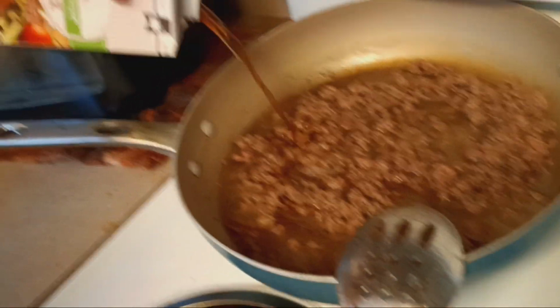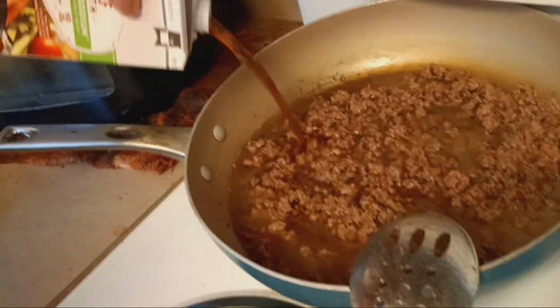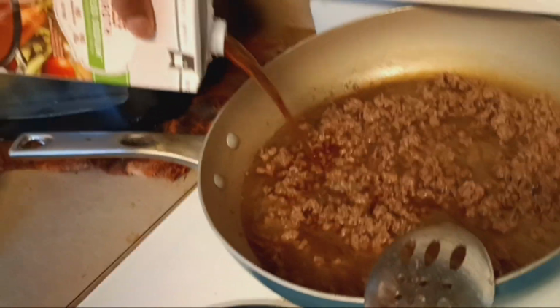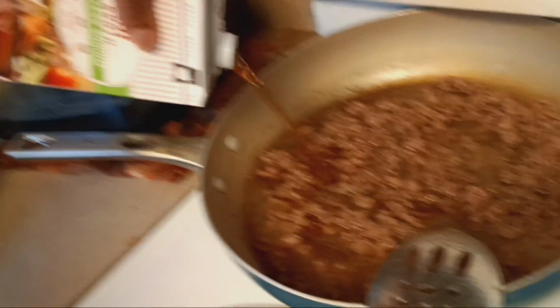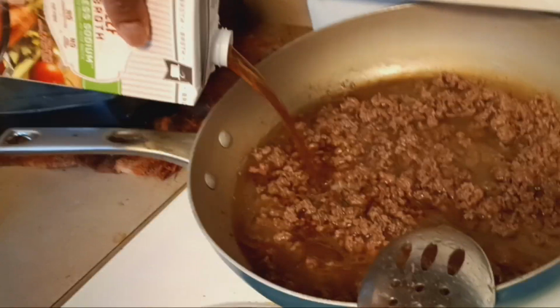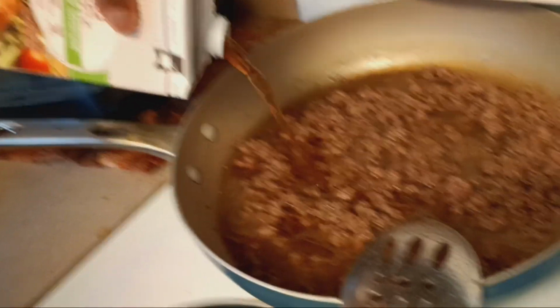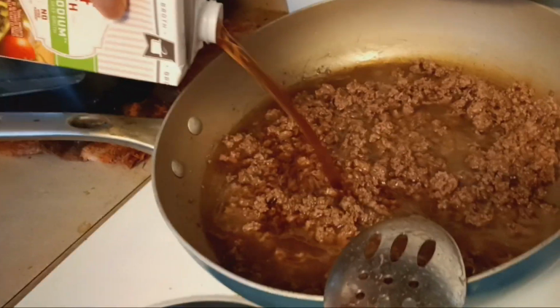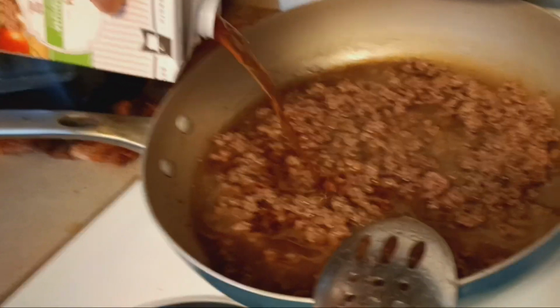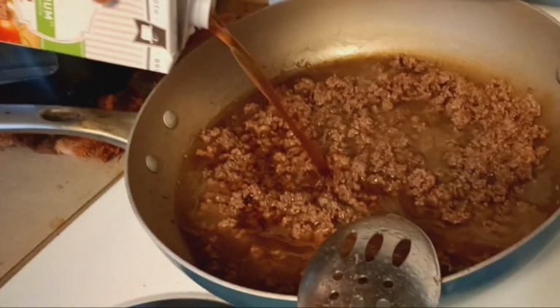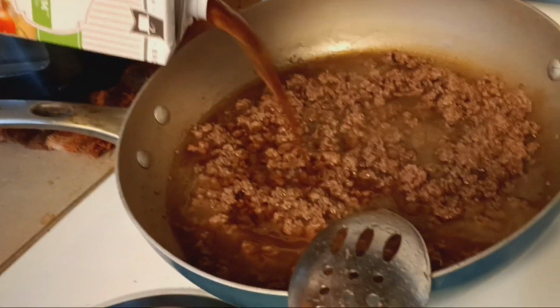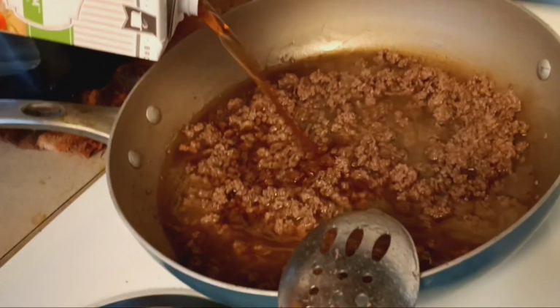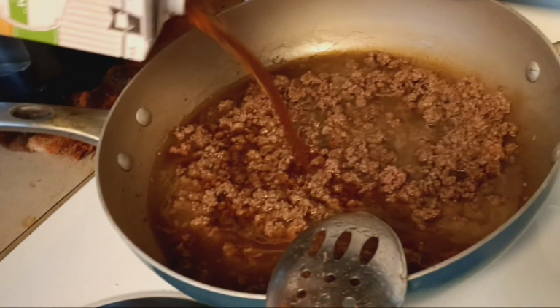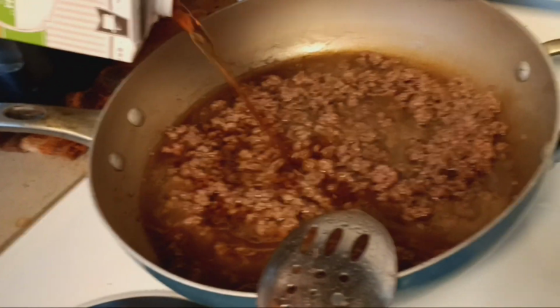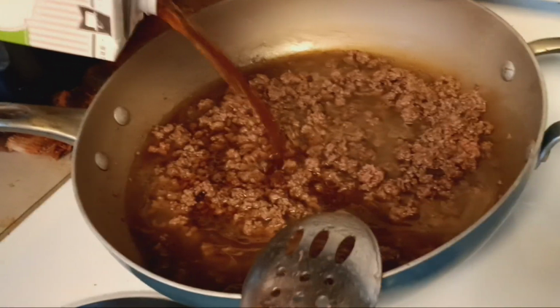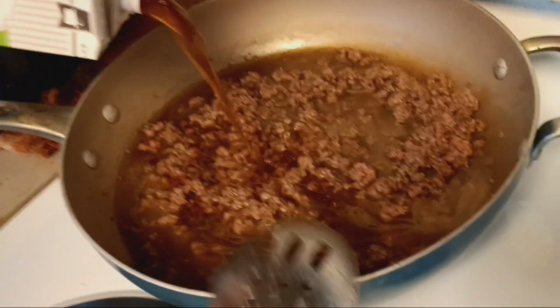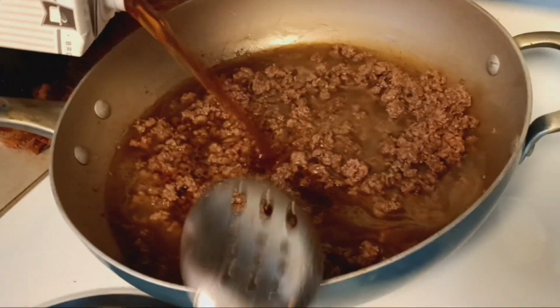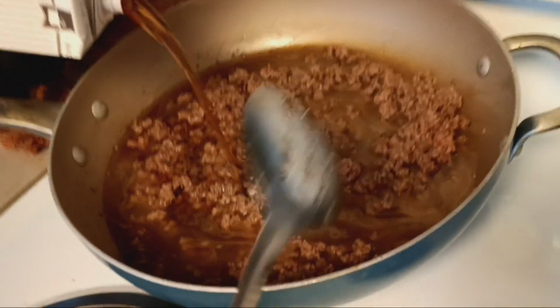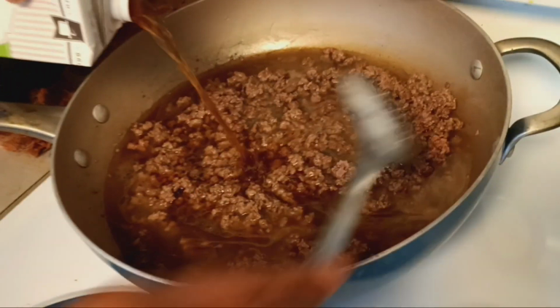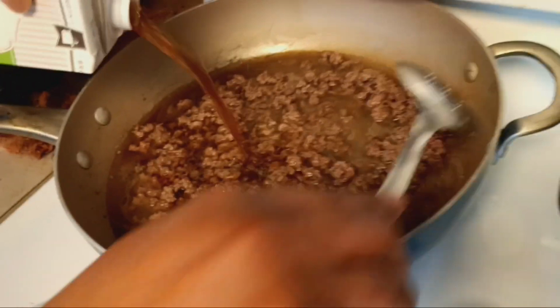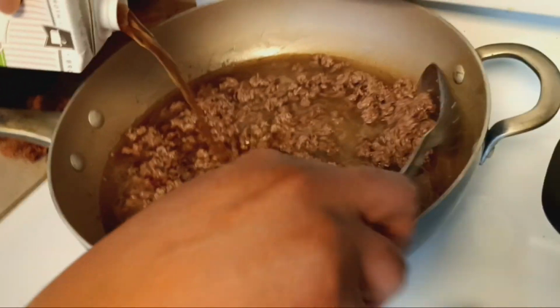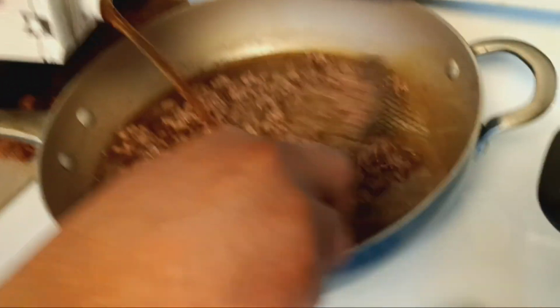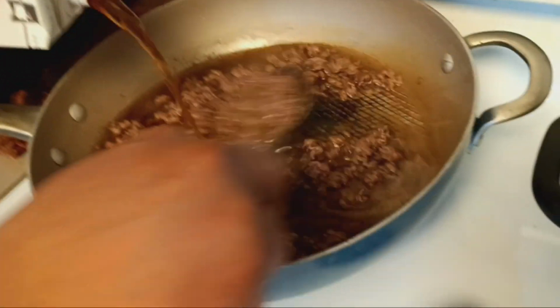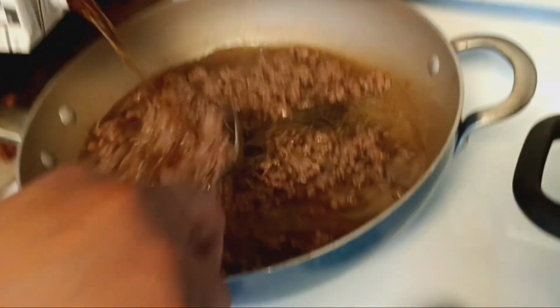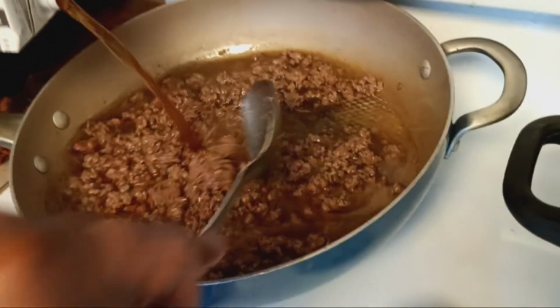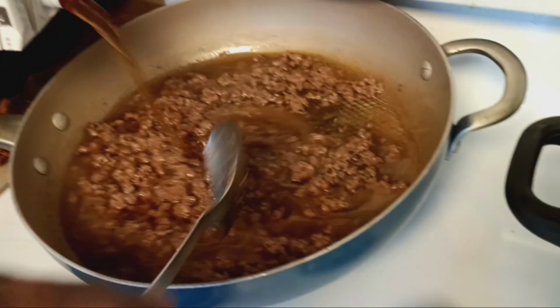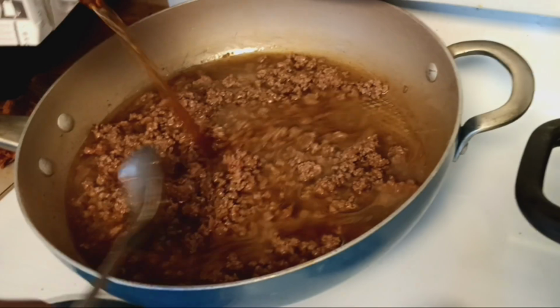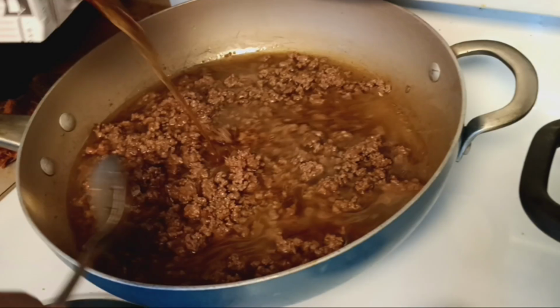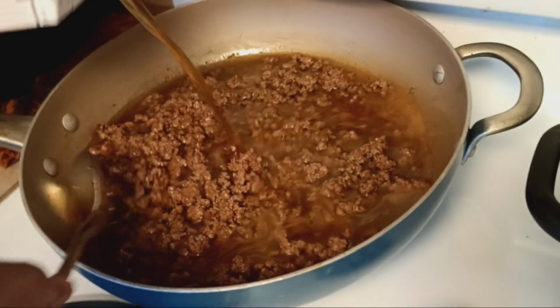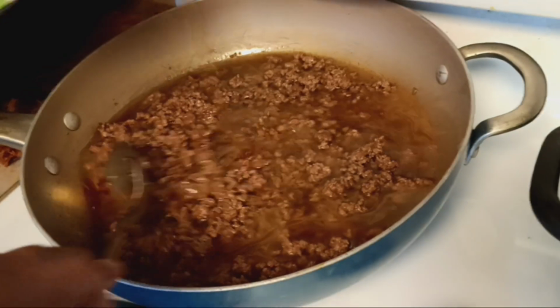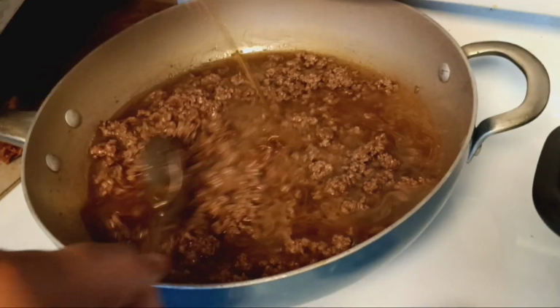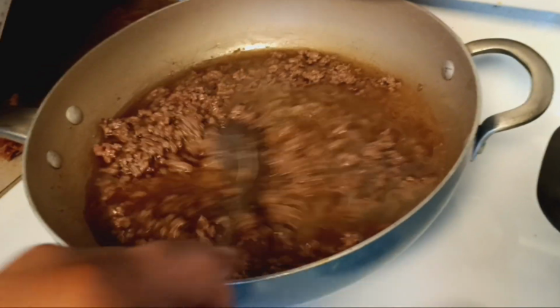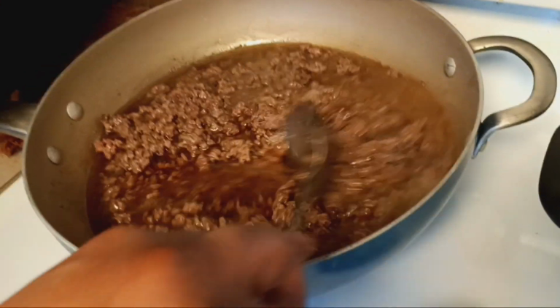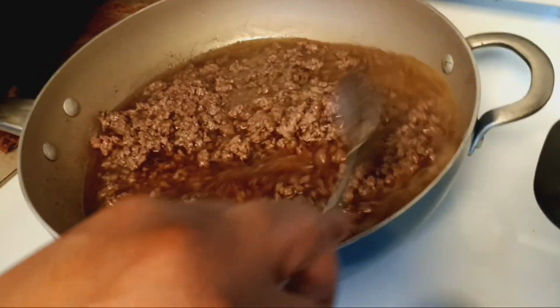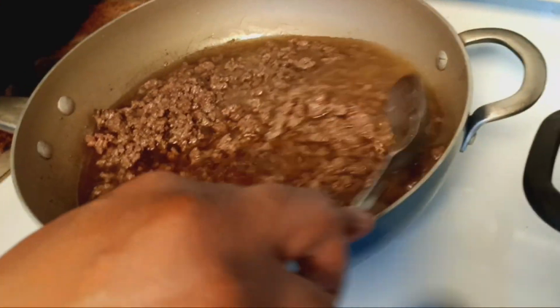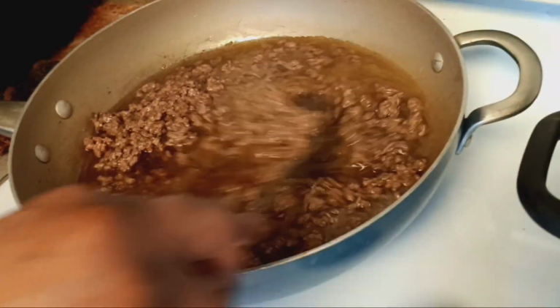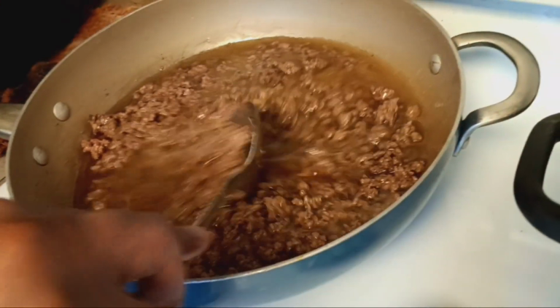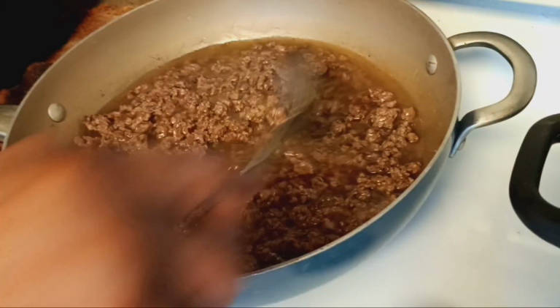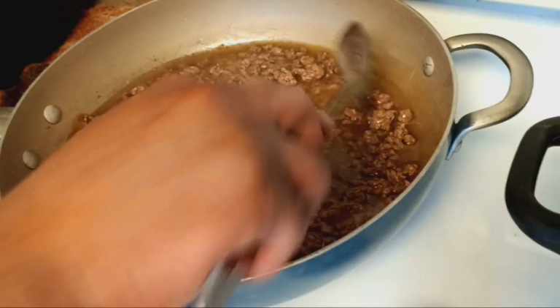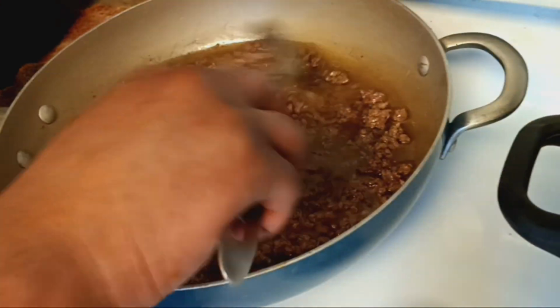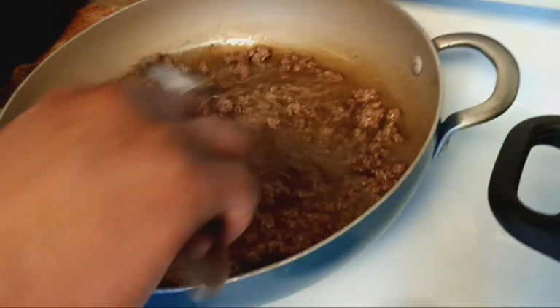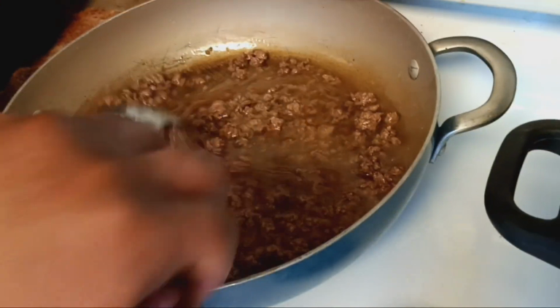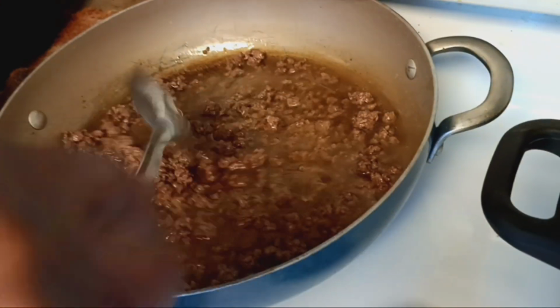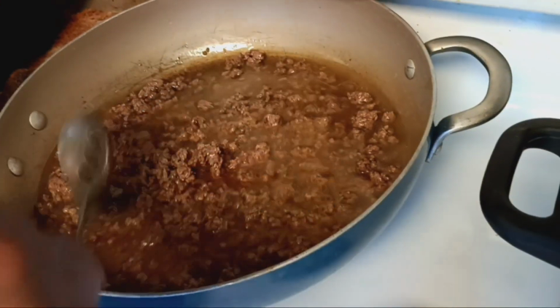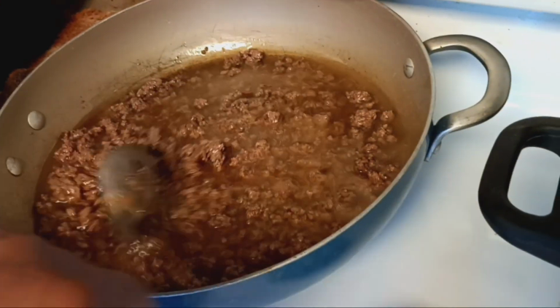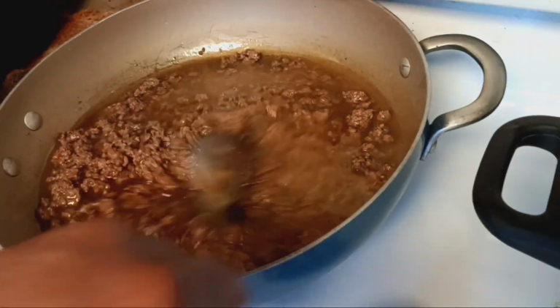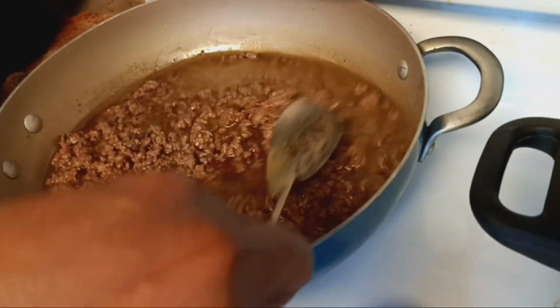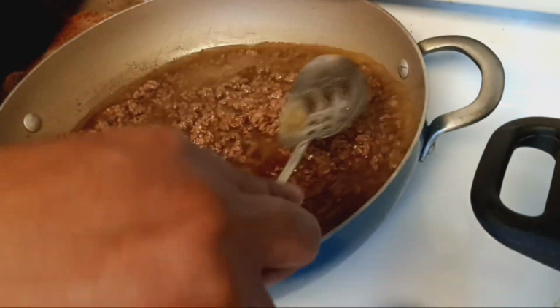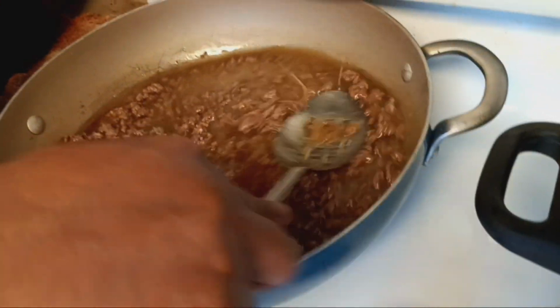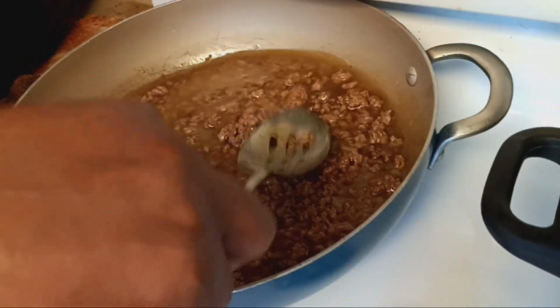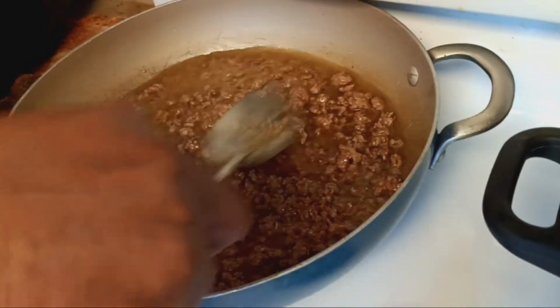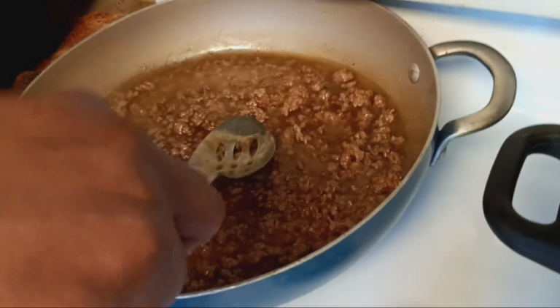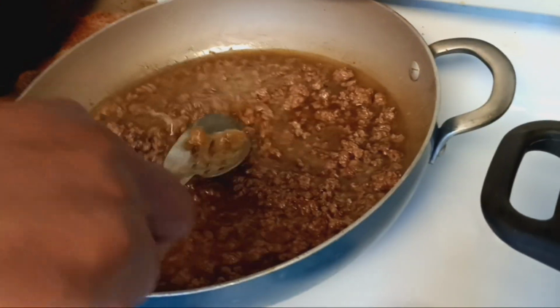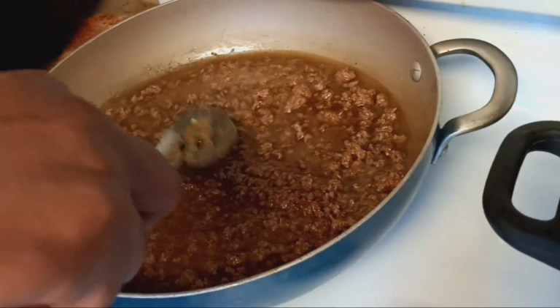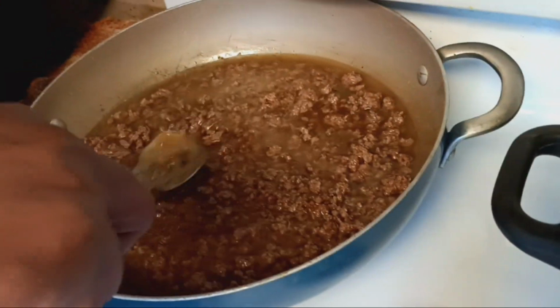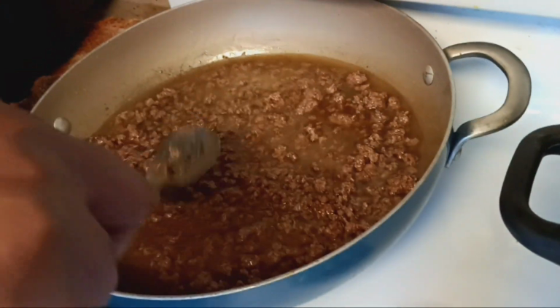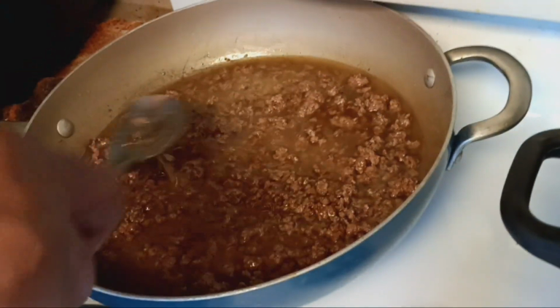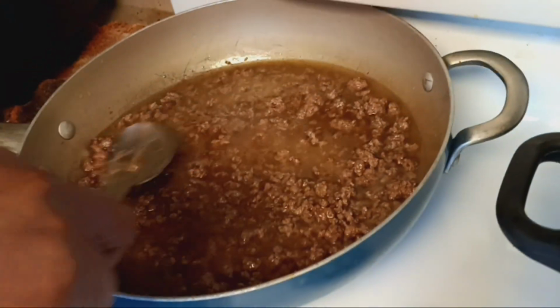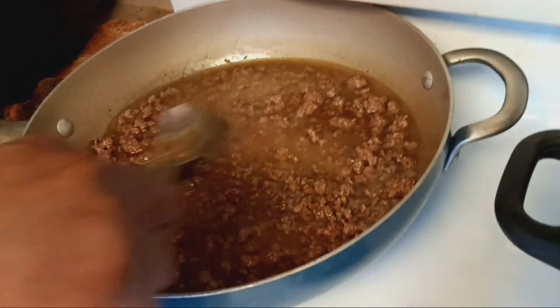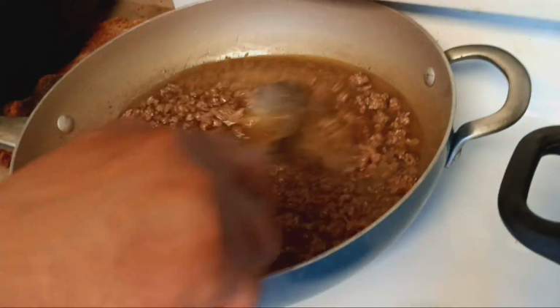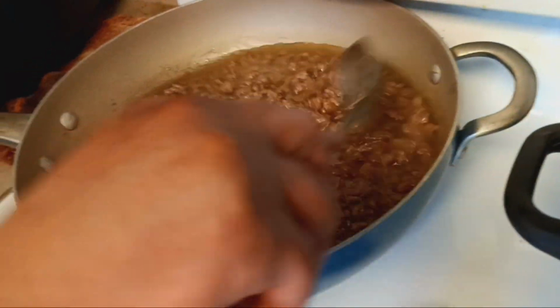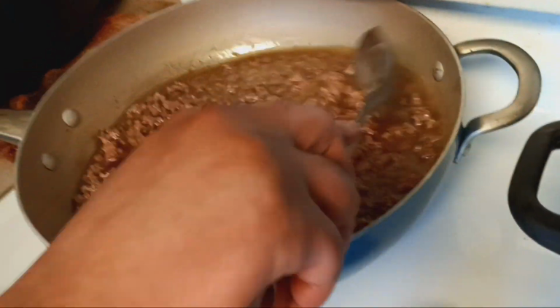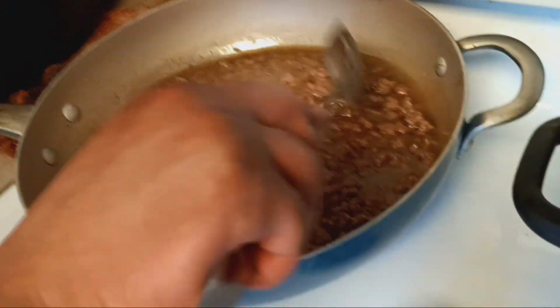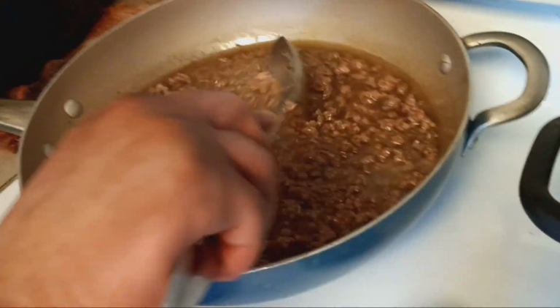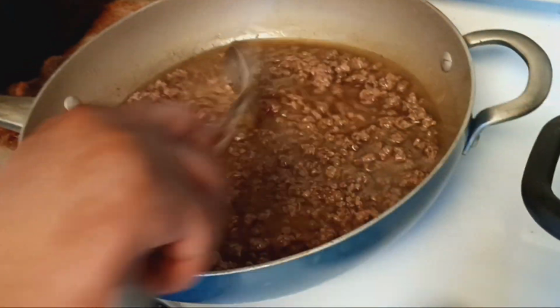Got some corned beef broth in here. I'm going to let it simmer and get that extra seasoning in there.